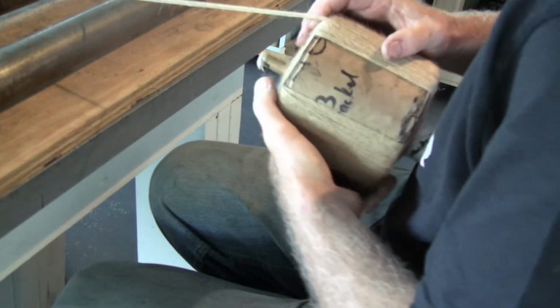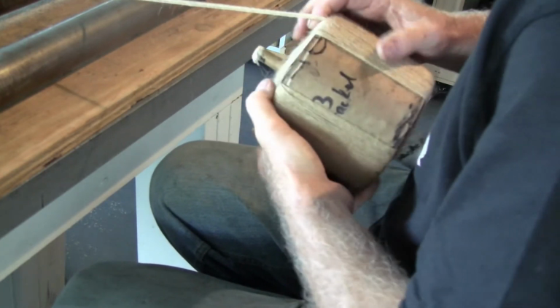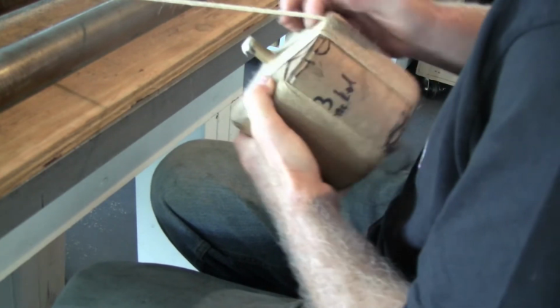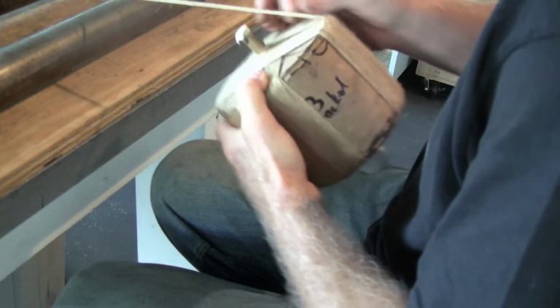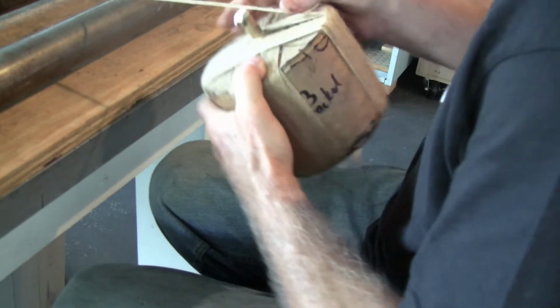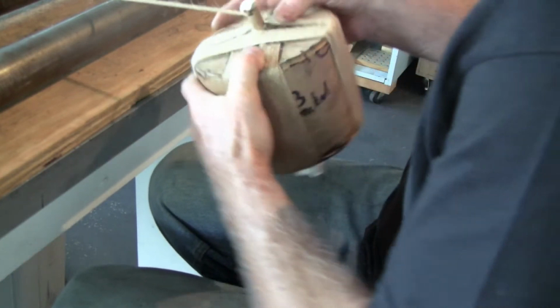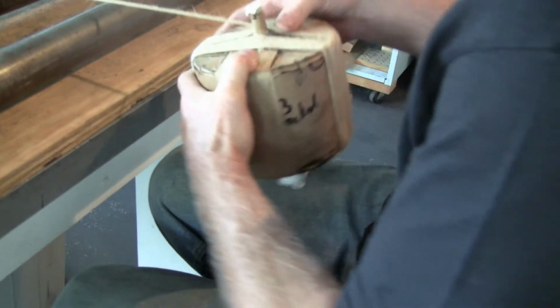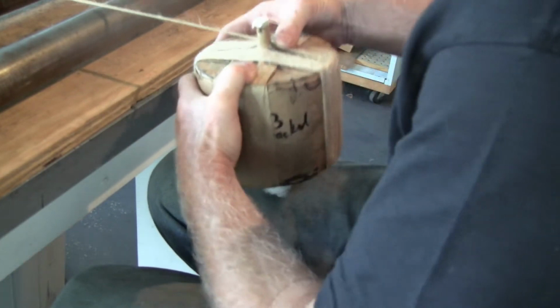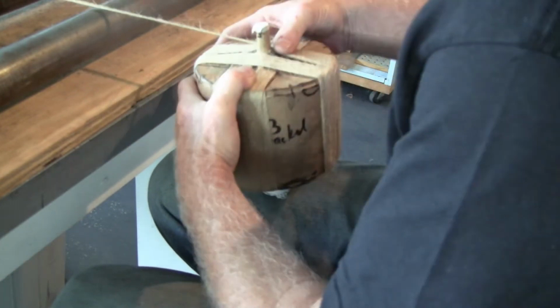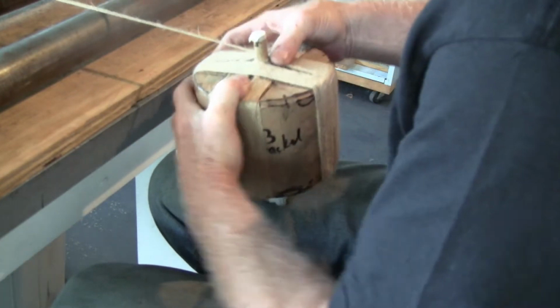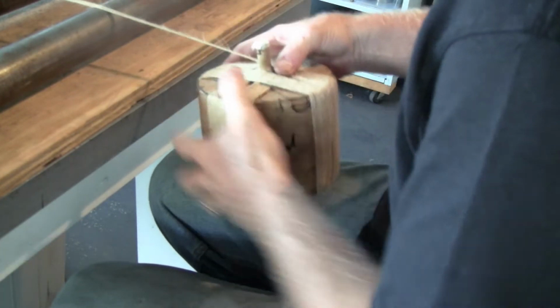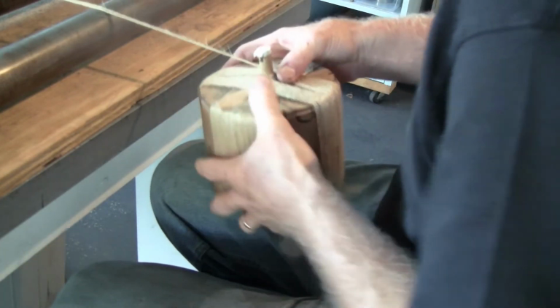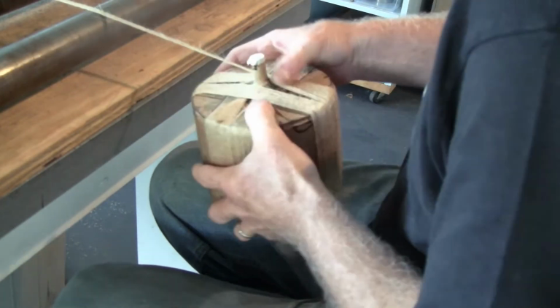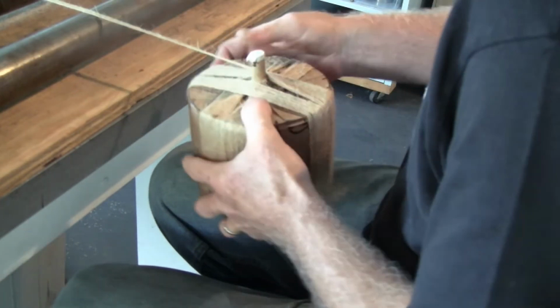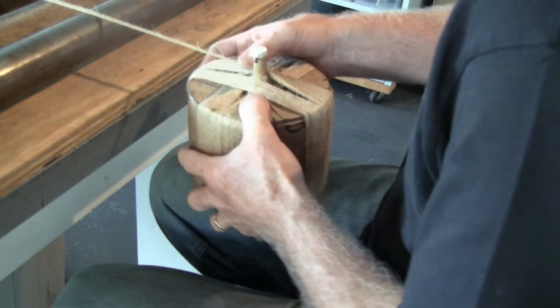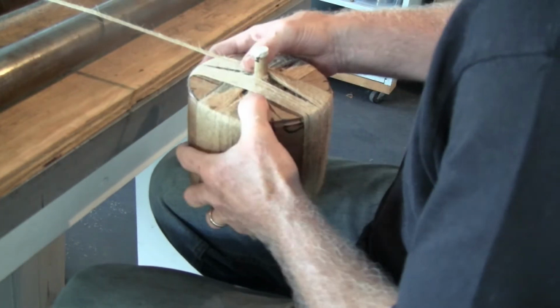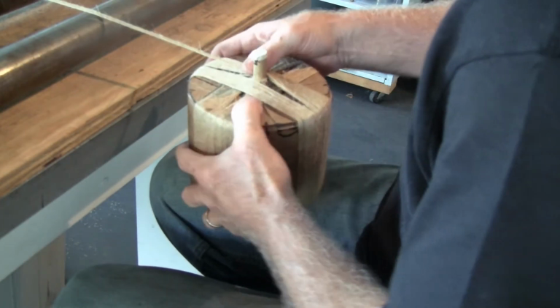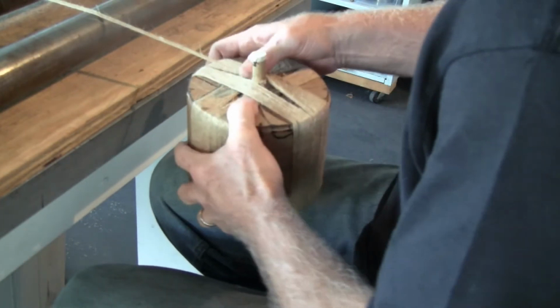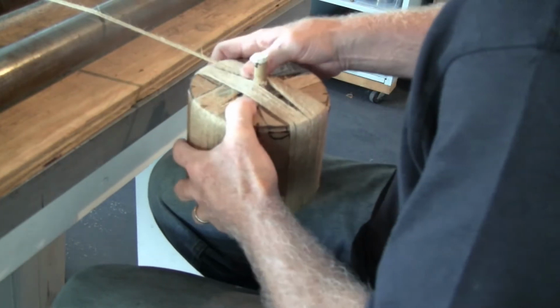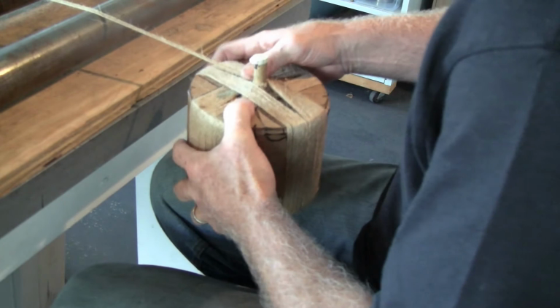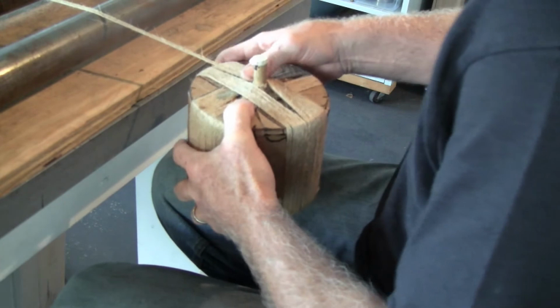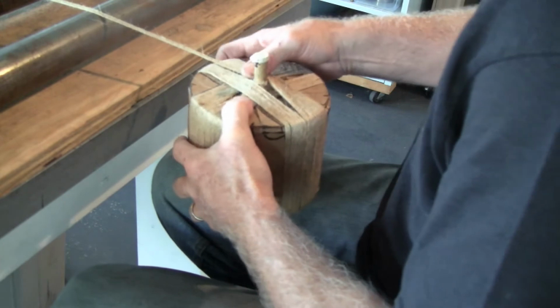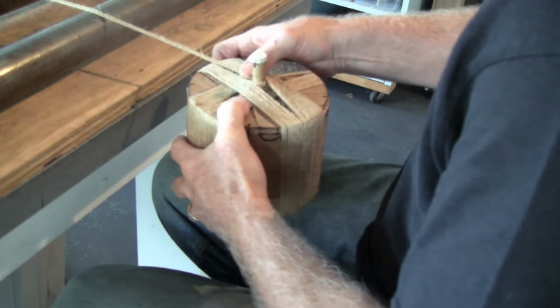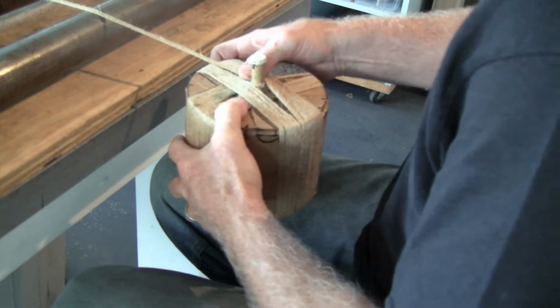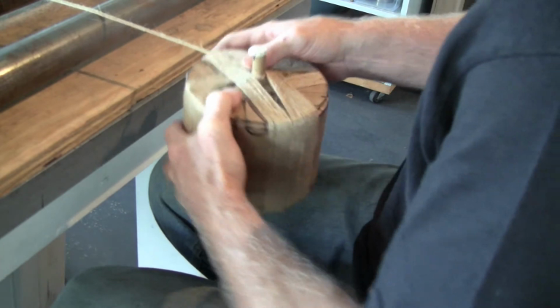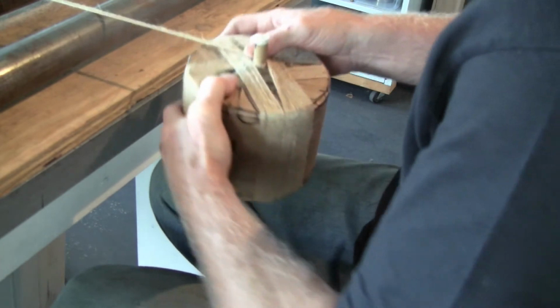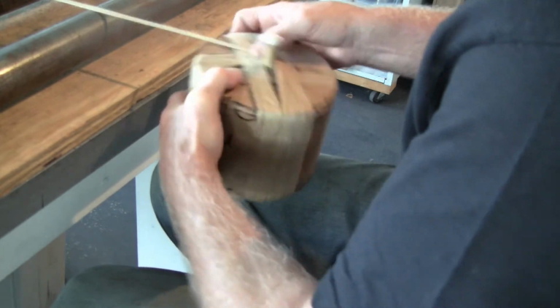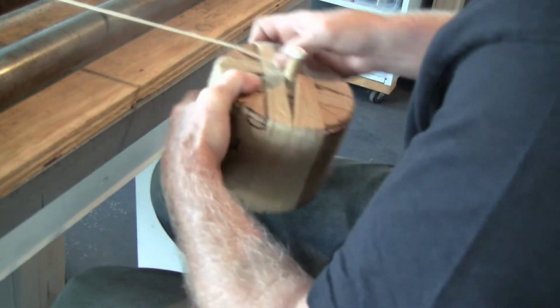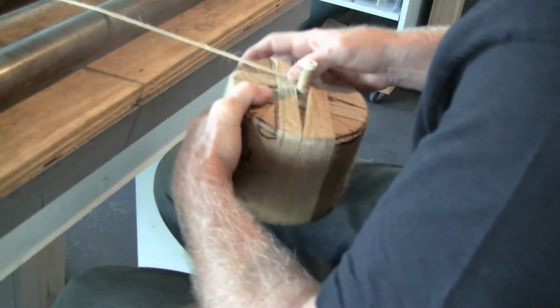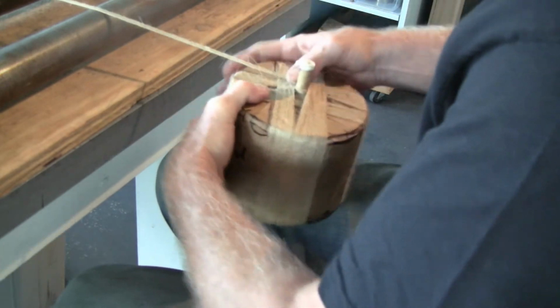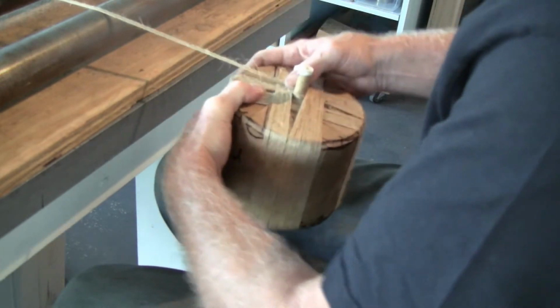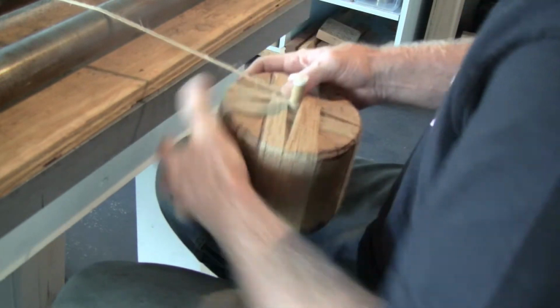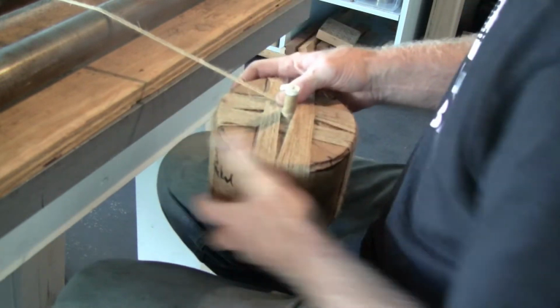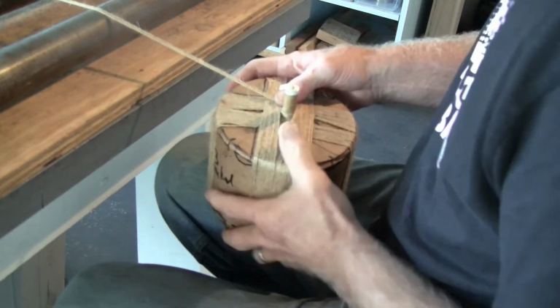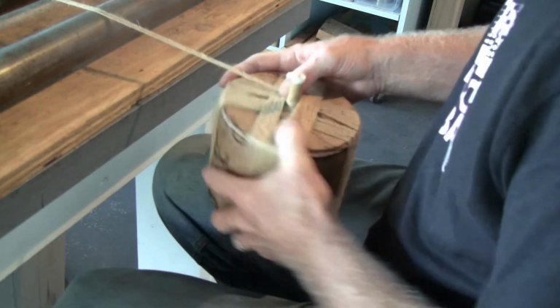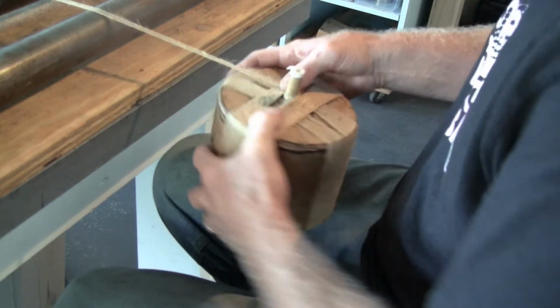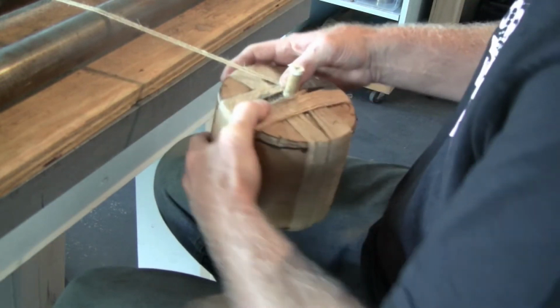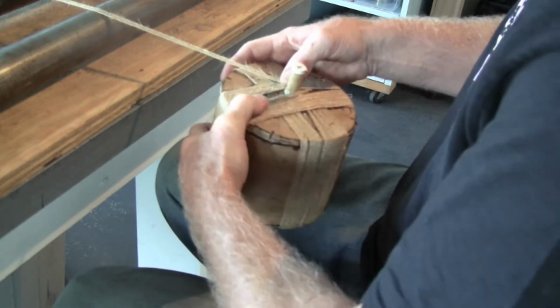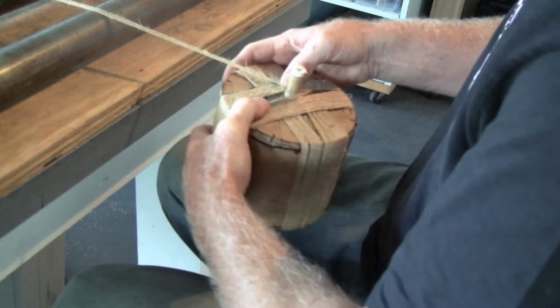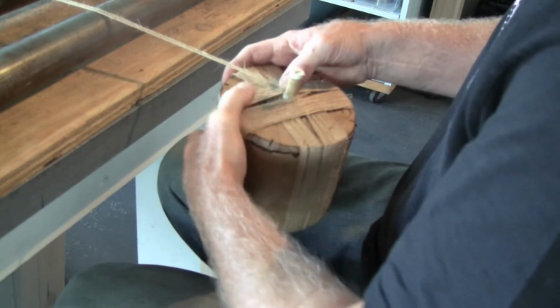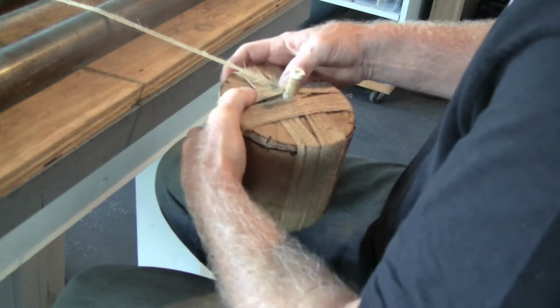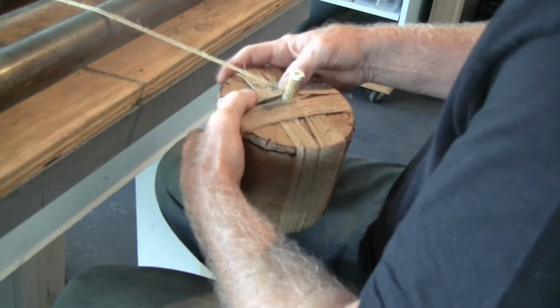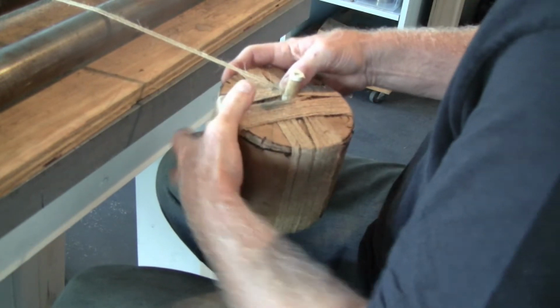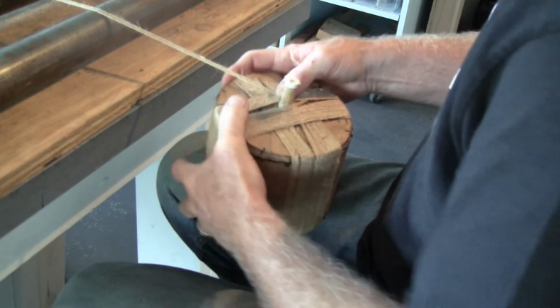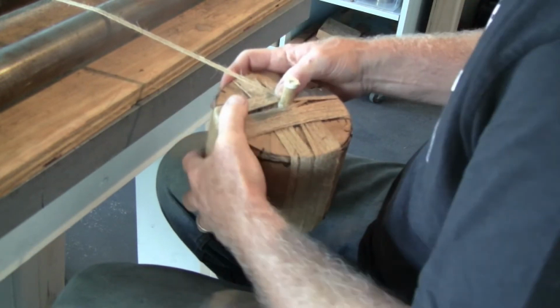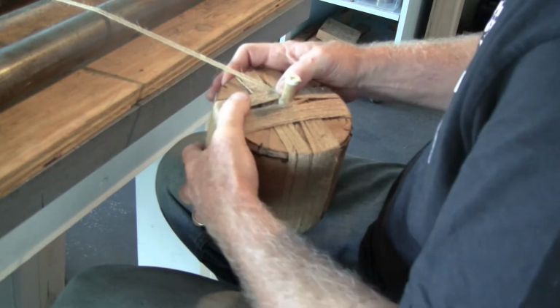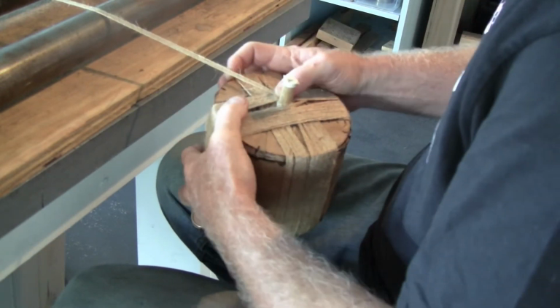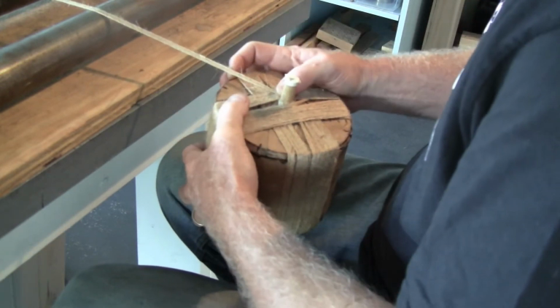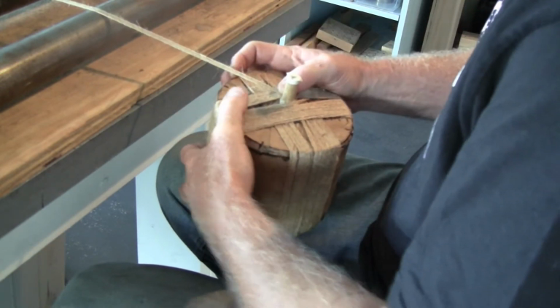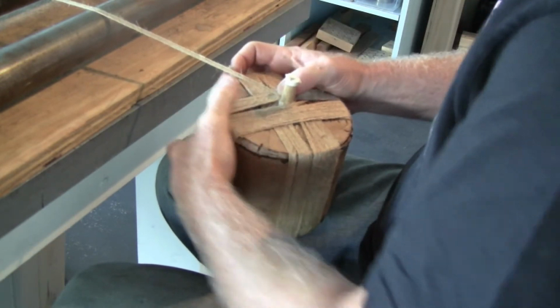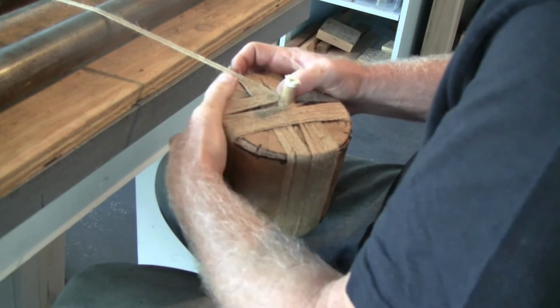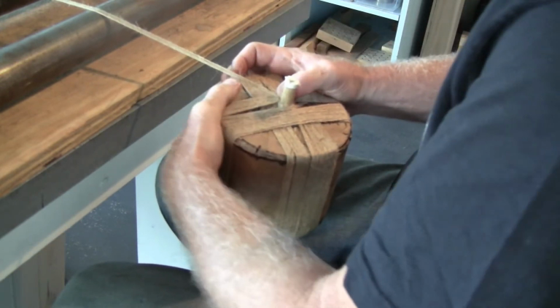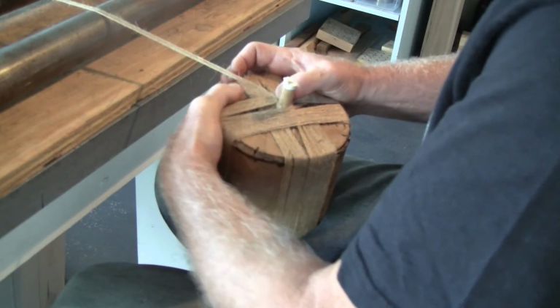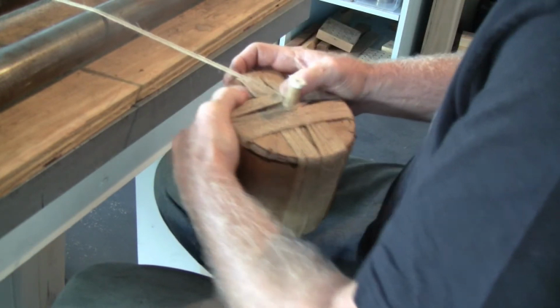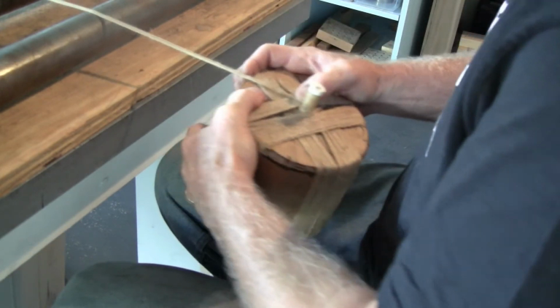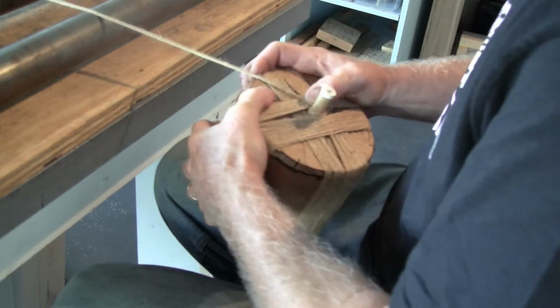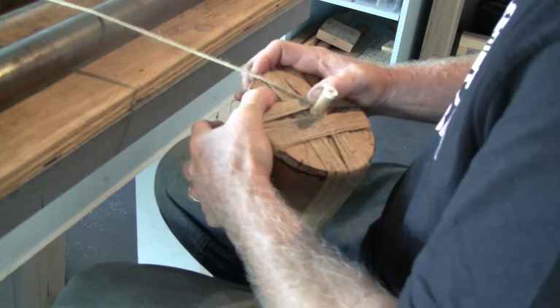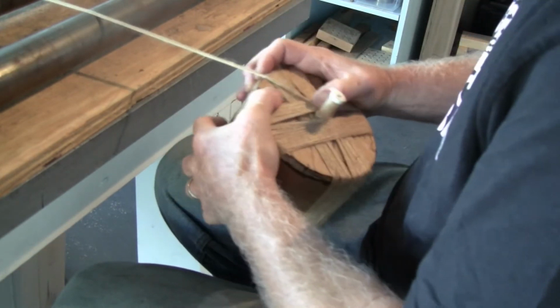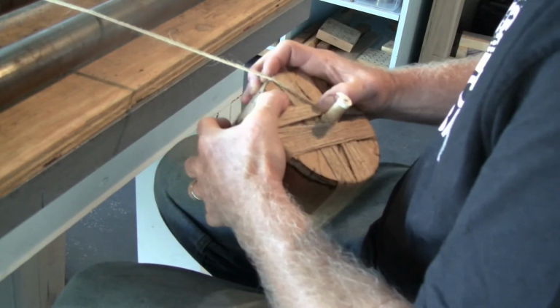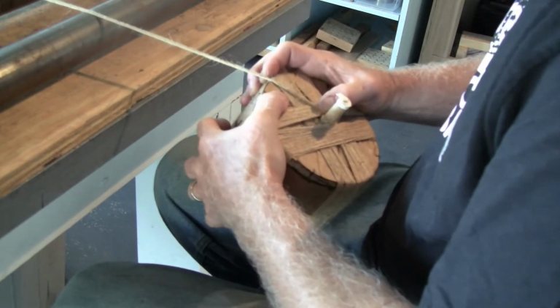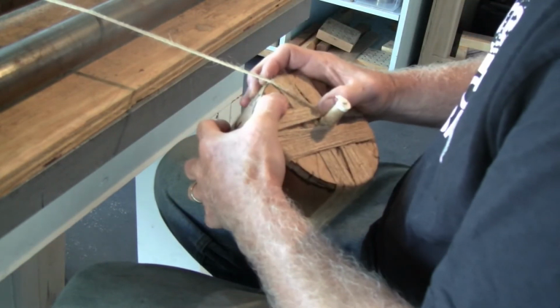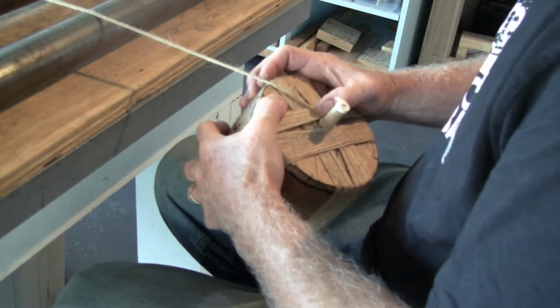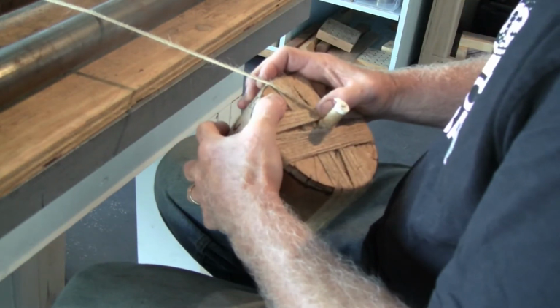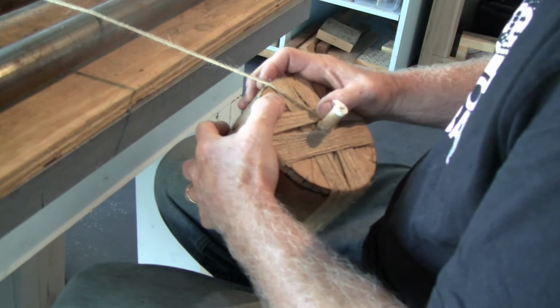Once that quadrant is full, come up to the spoolette, change direction, and start with the next quadrant.